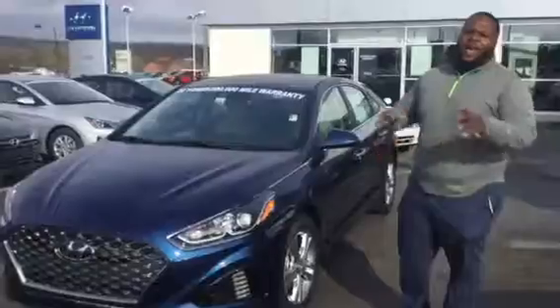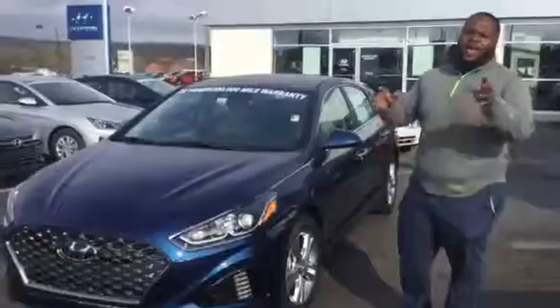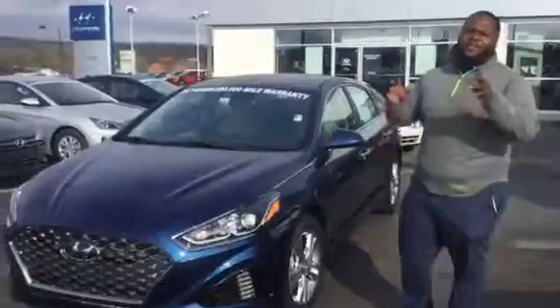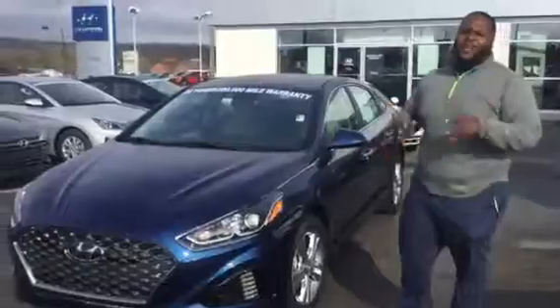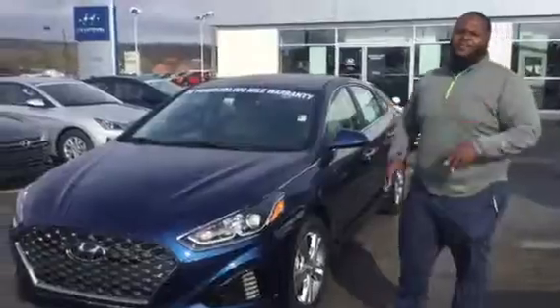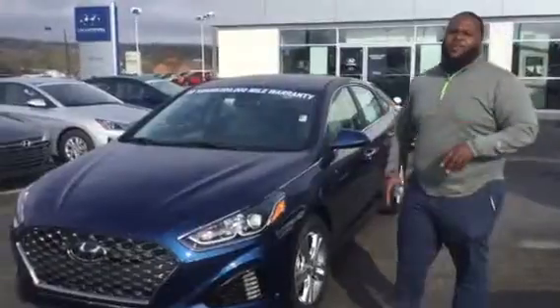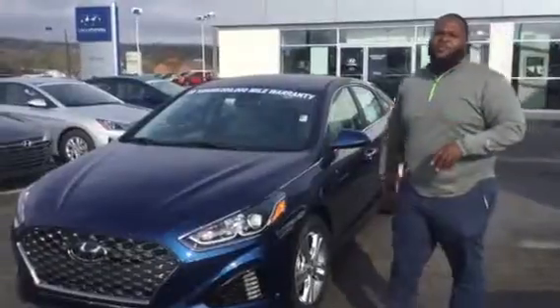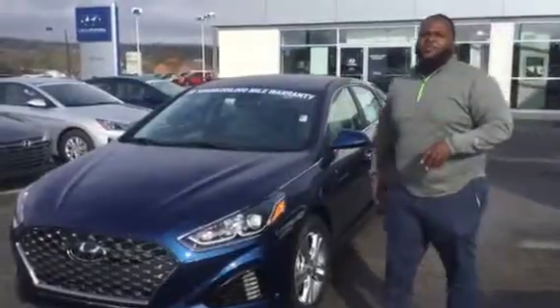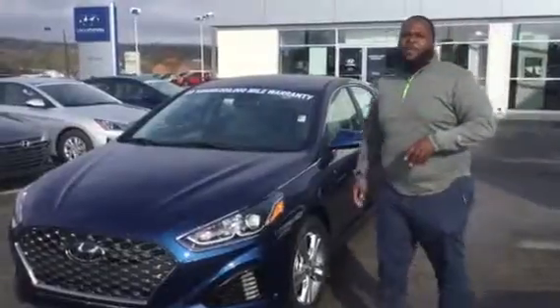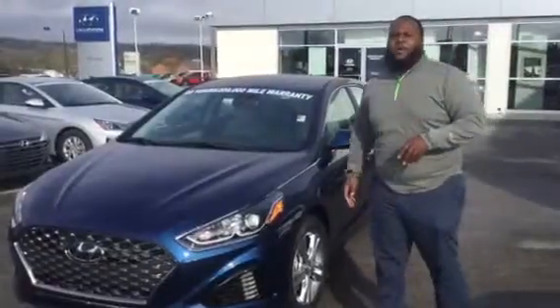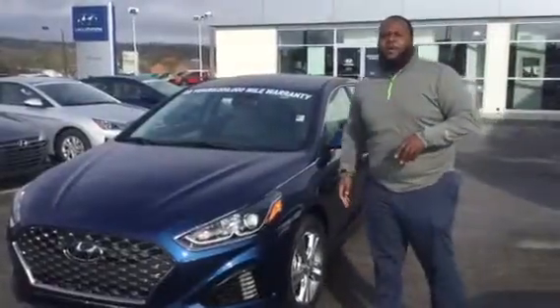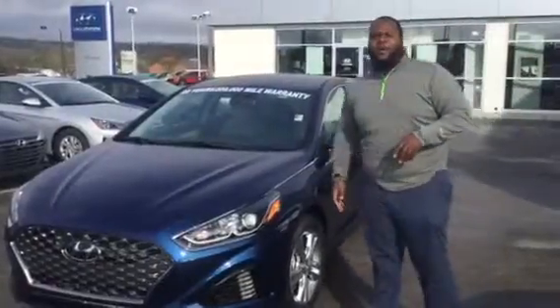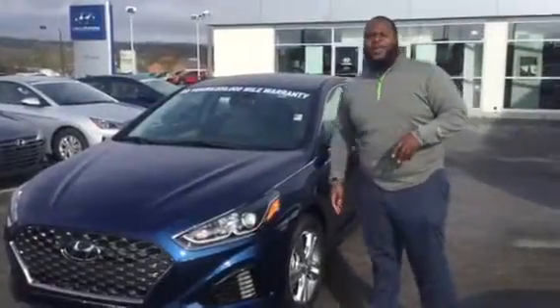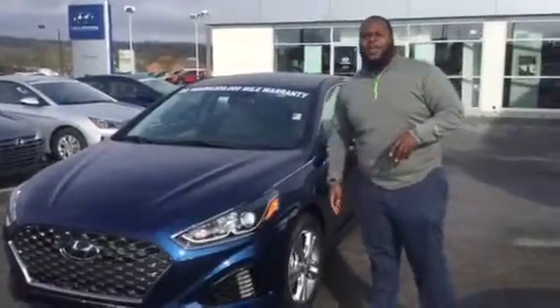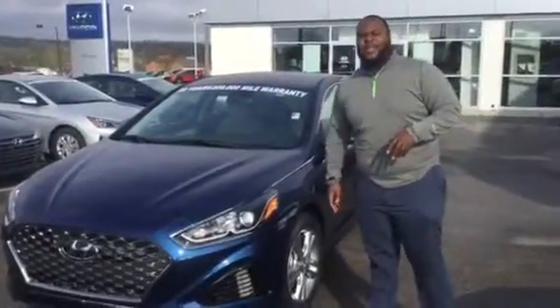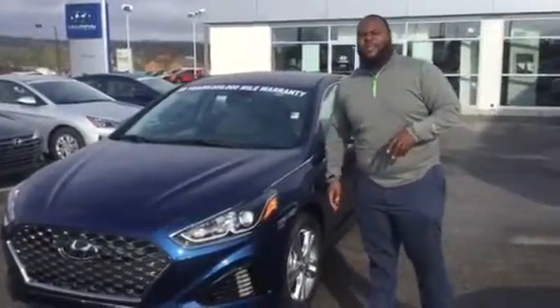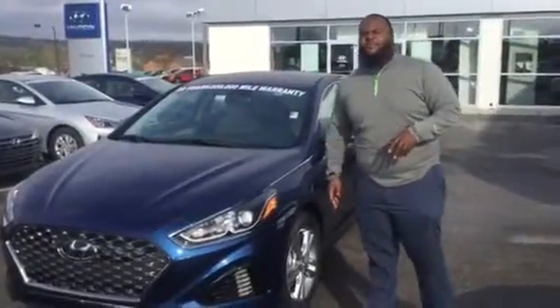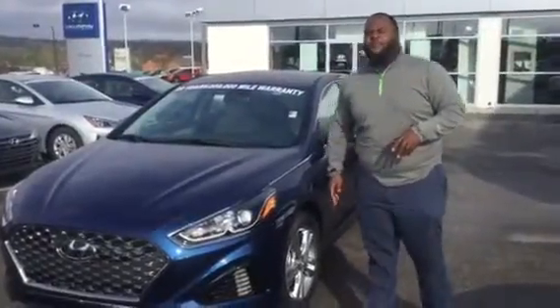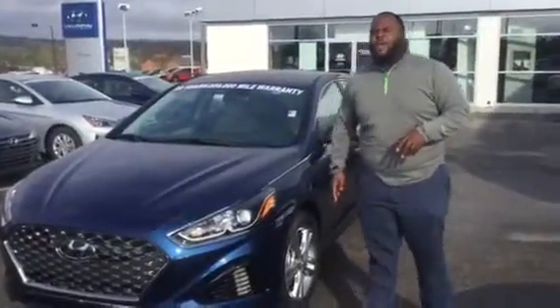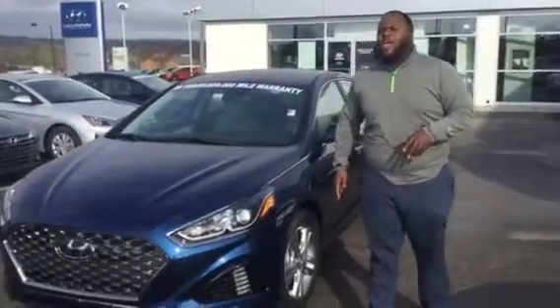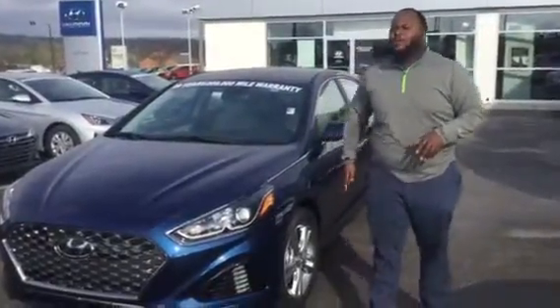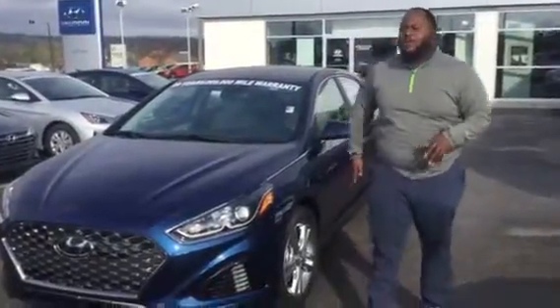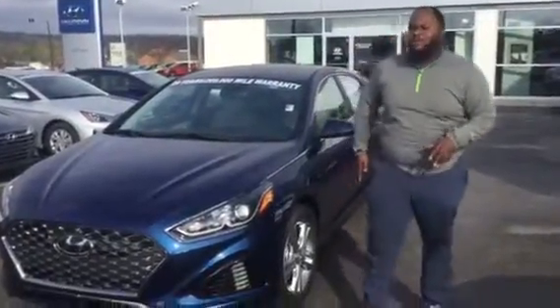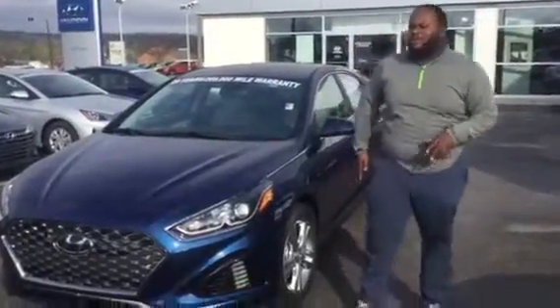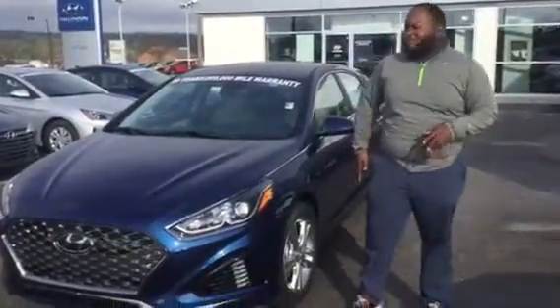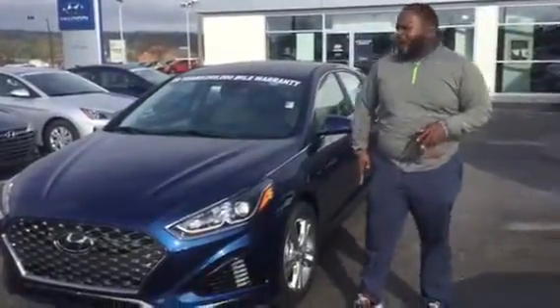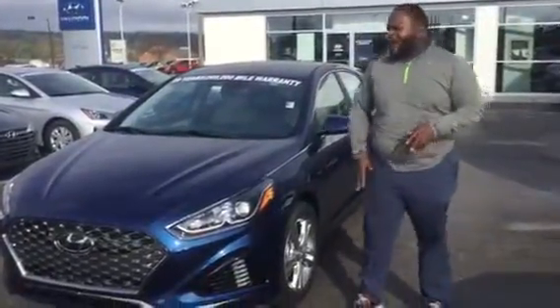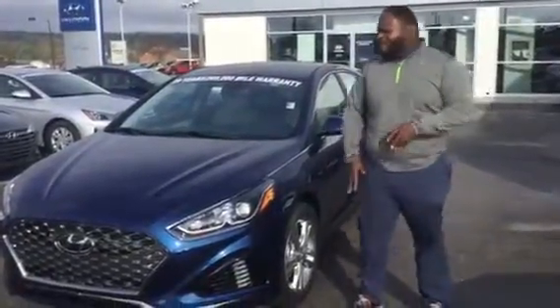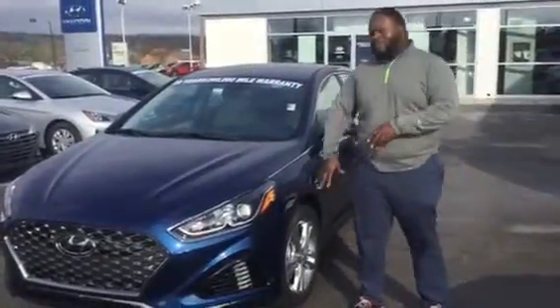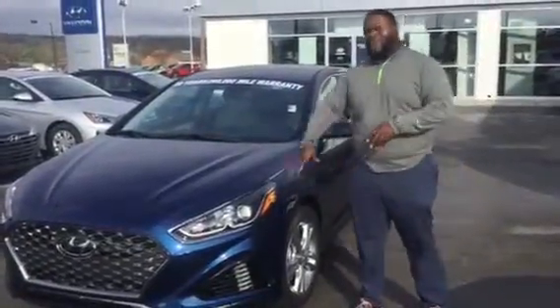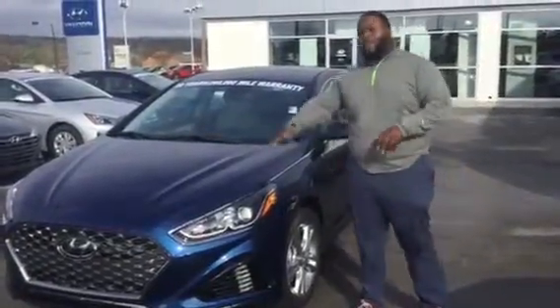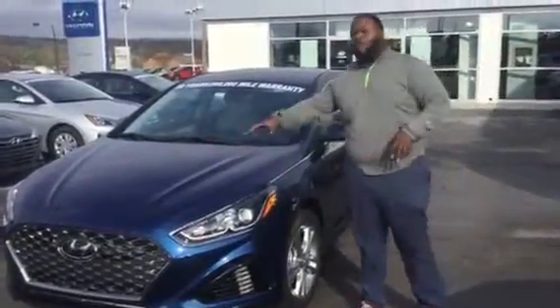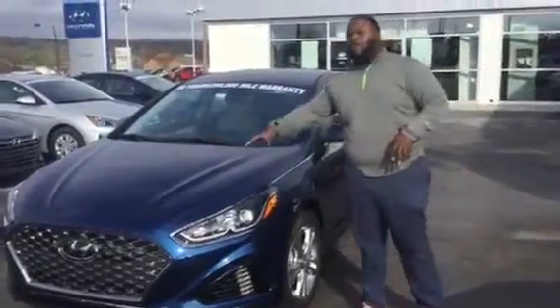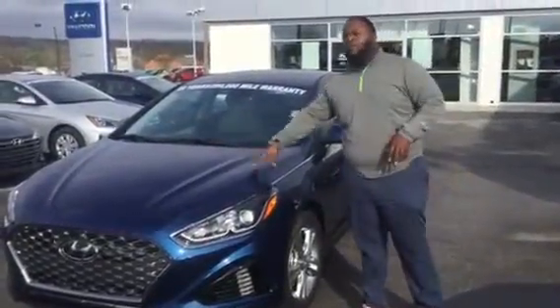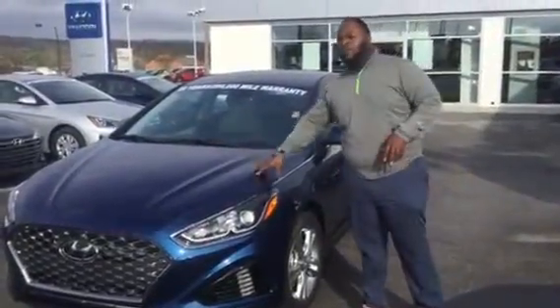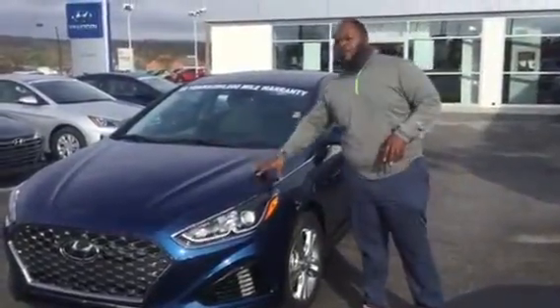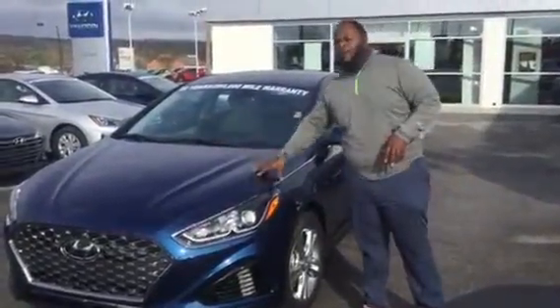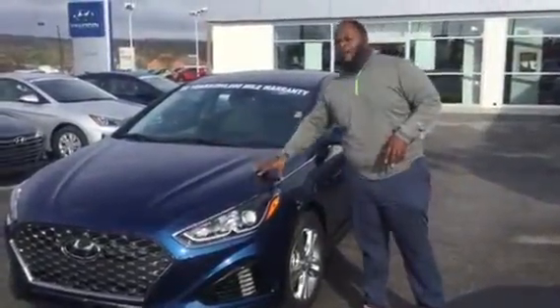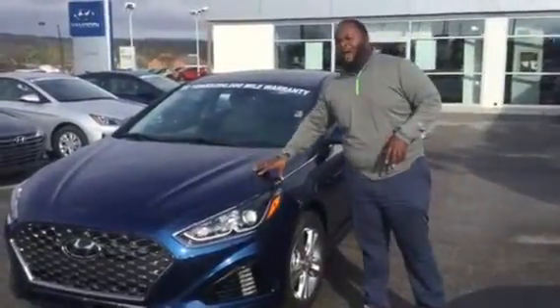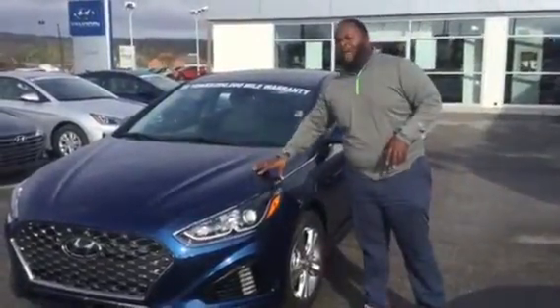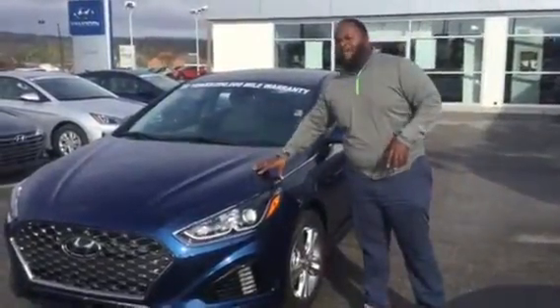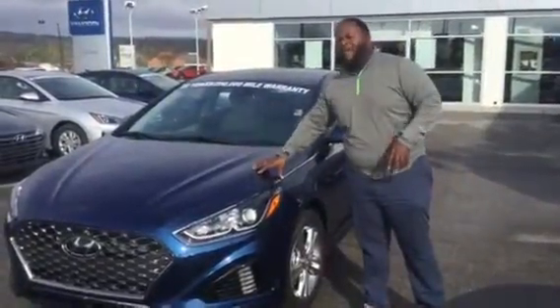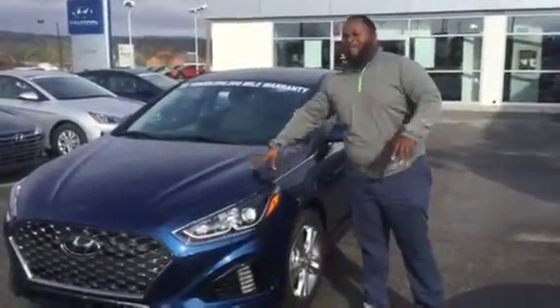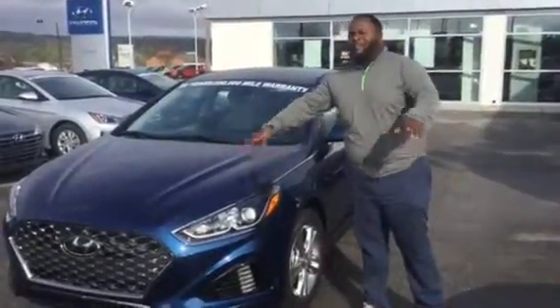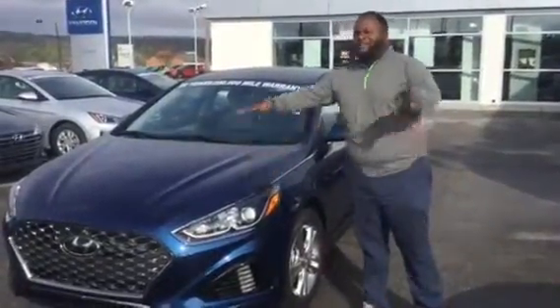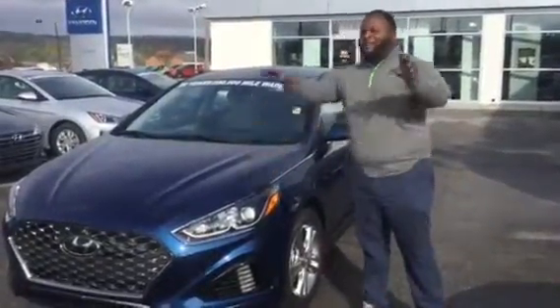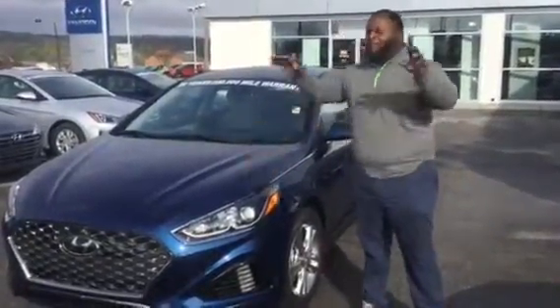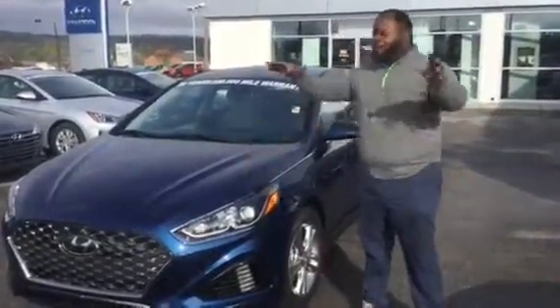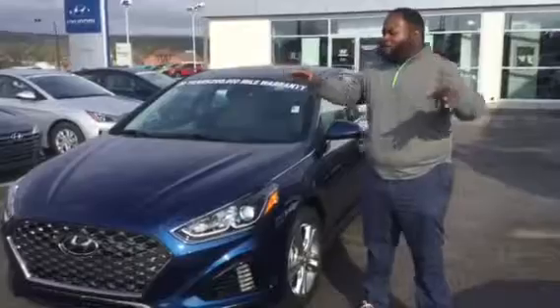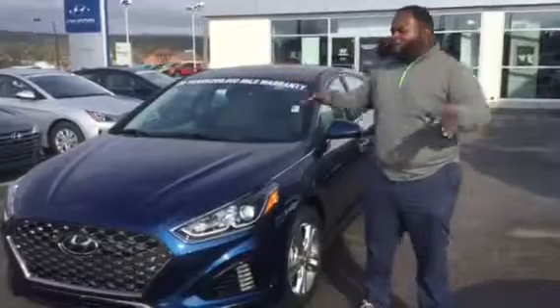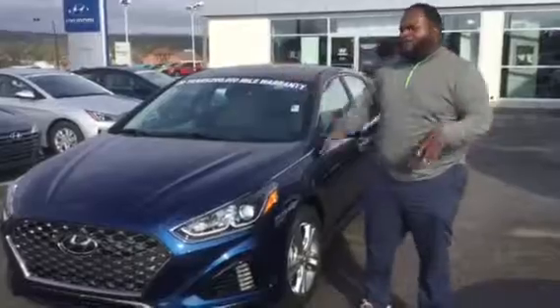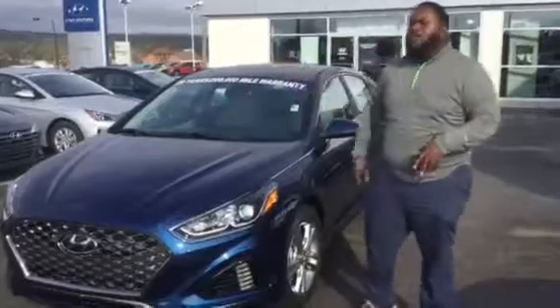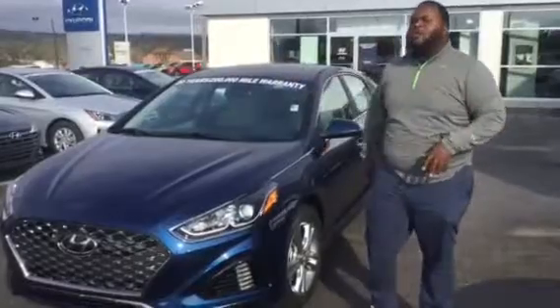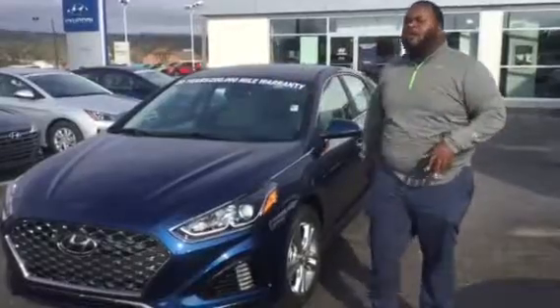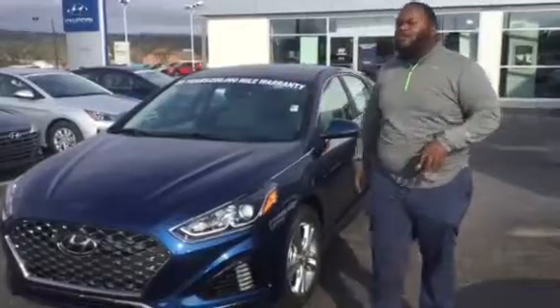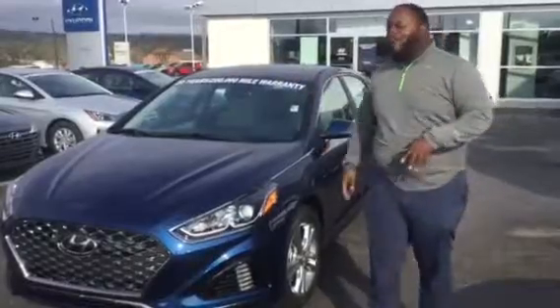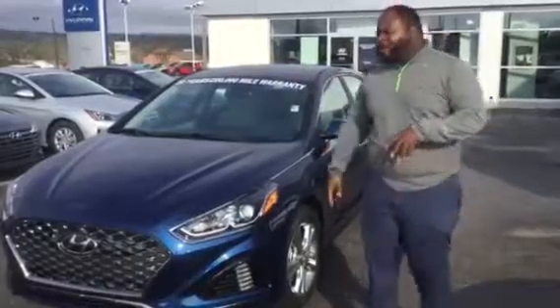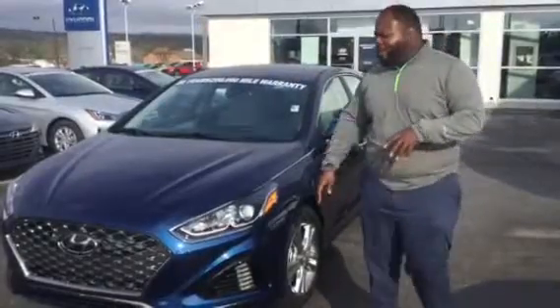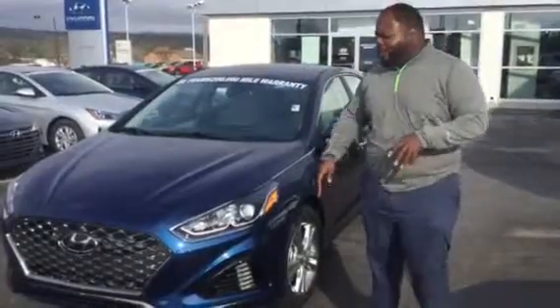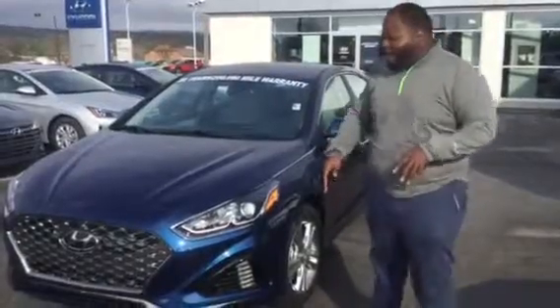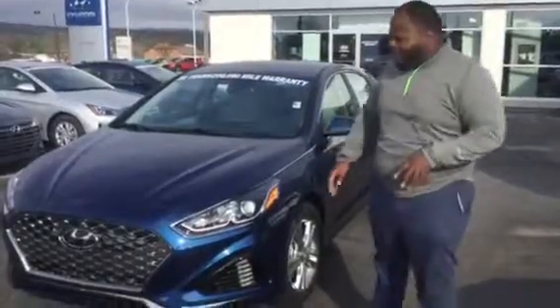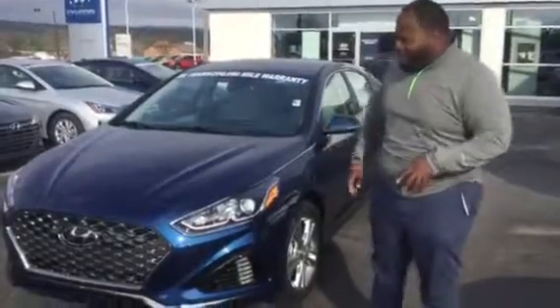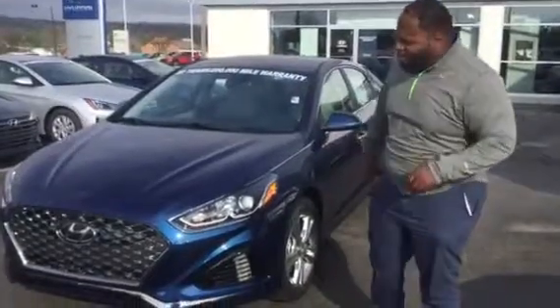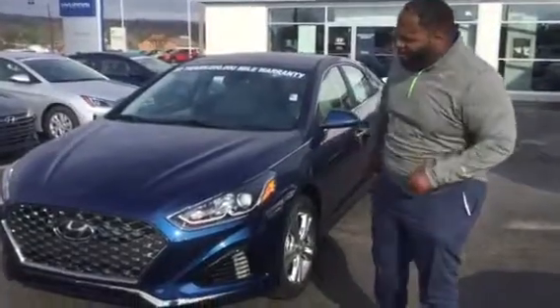Hey, it's Xavier here from Tamron Hyundai. Thank you for your inquiry on the Sonata. You can see I have one pulled up right behind me. This is a beautiful vehicle — why don't you take a look at it with me?